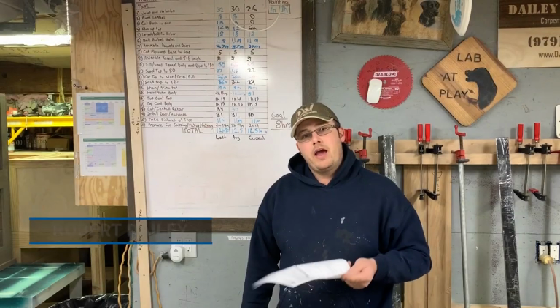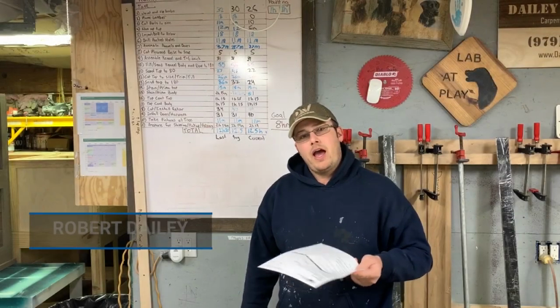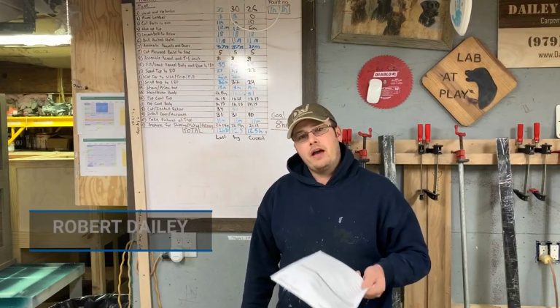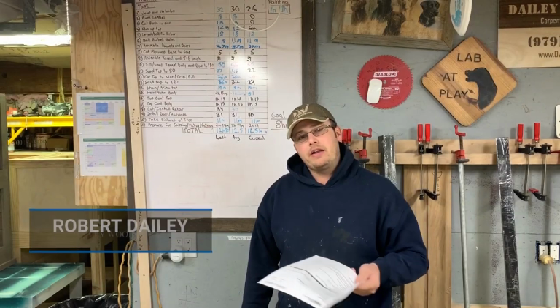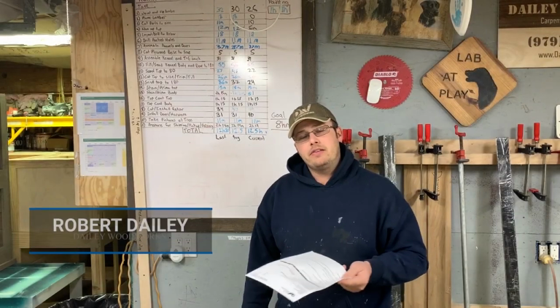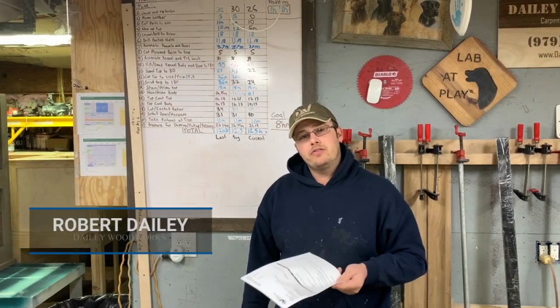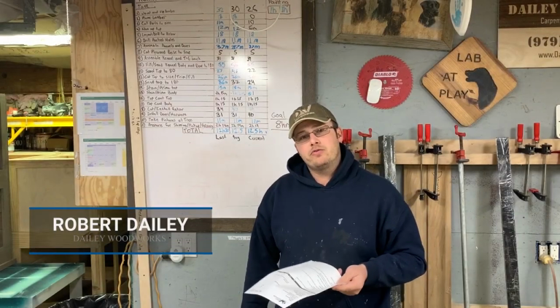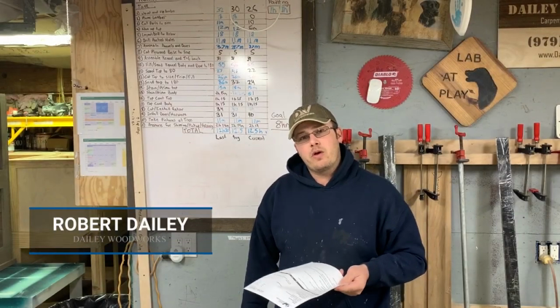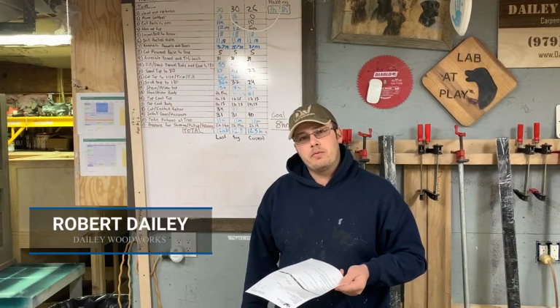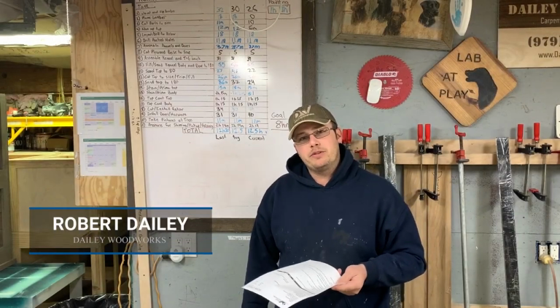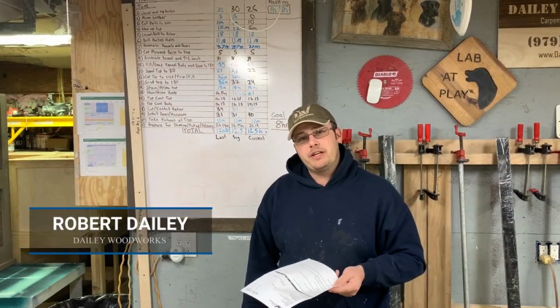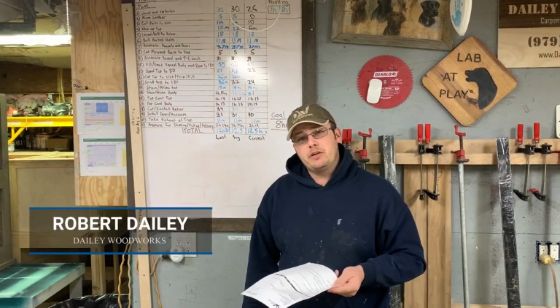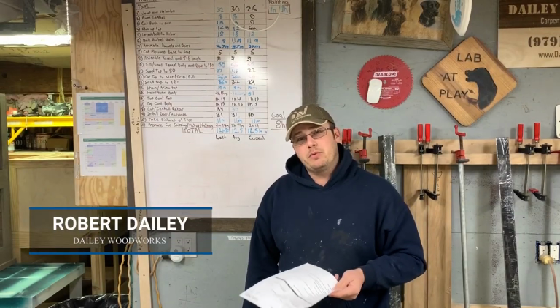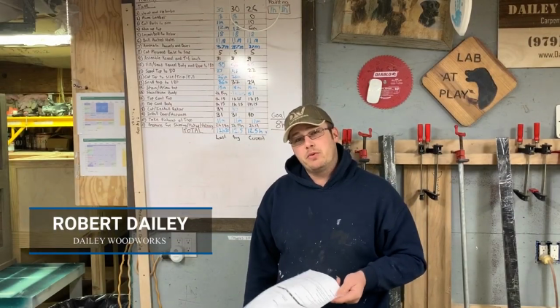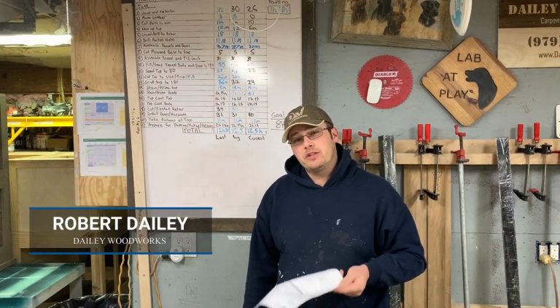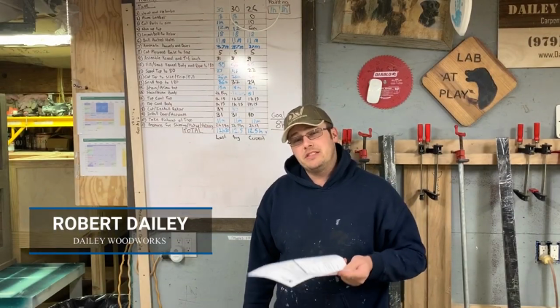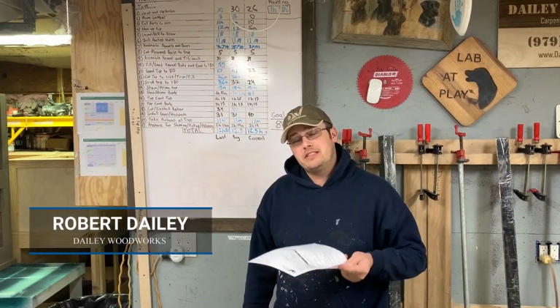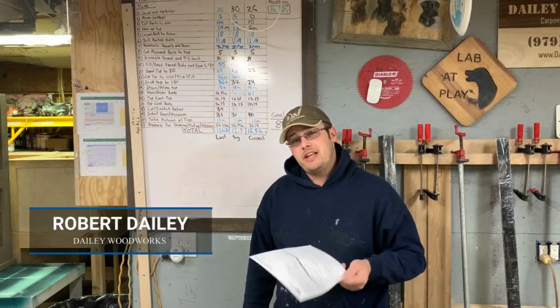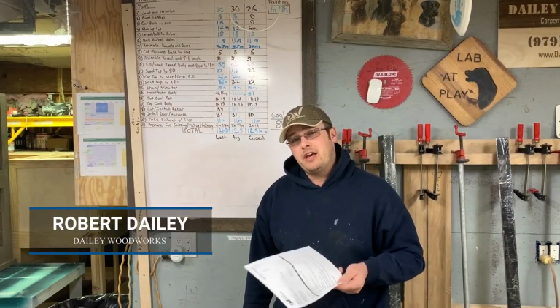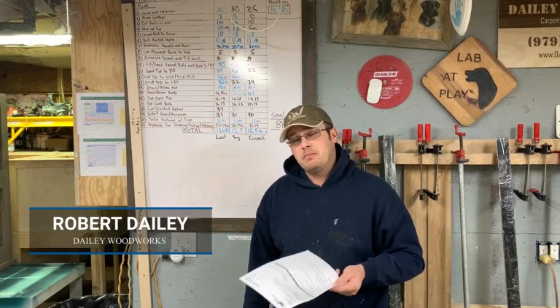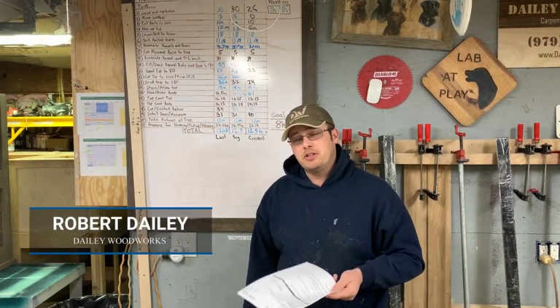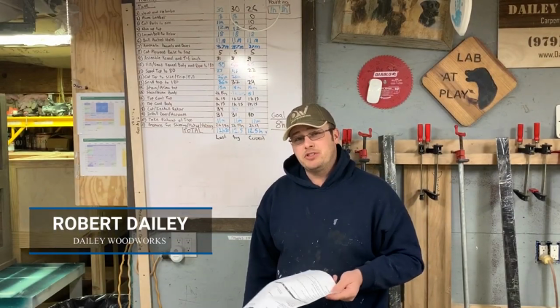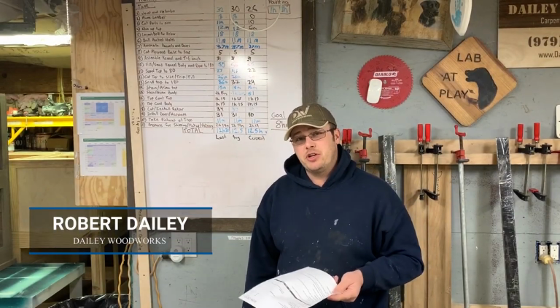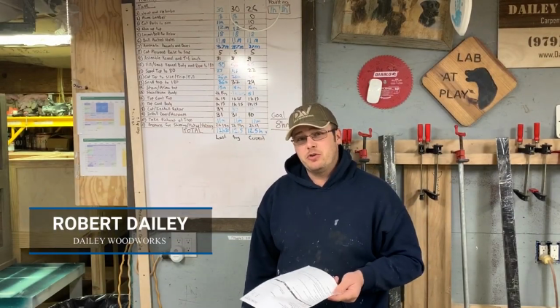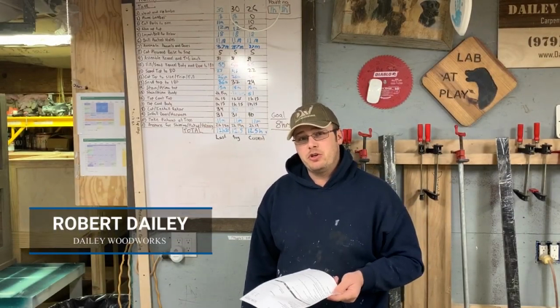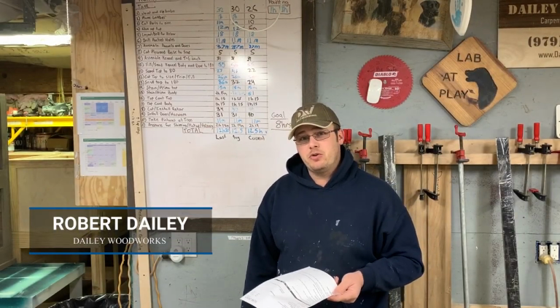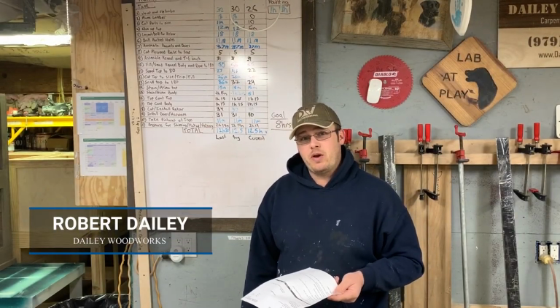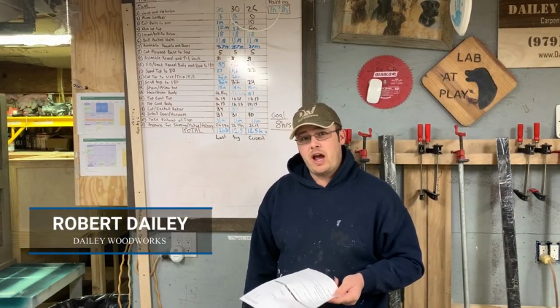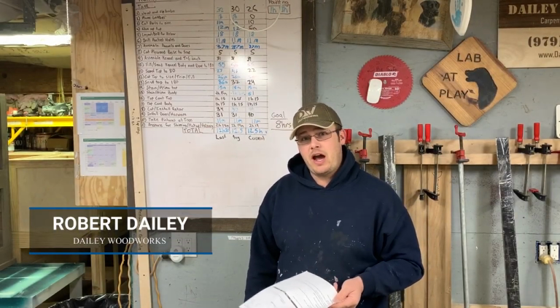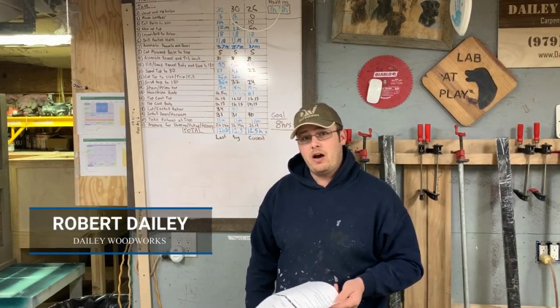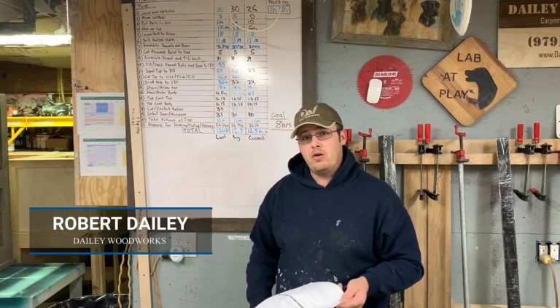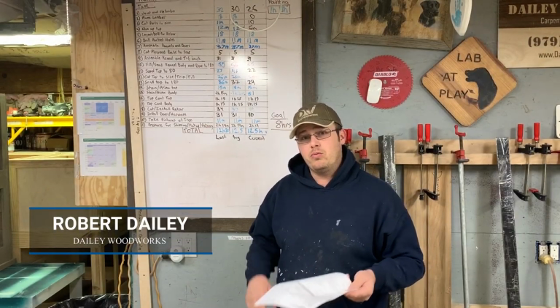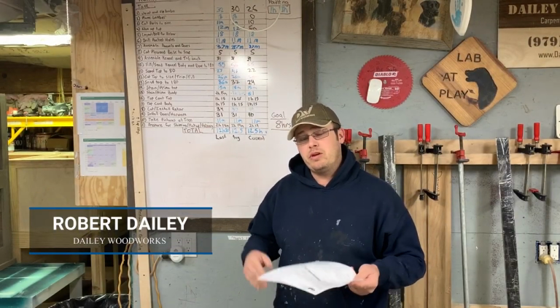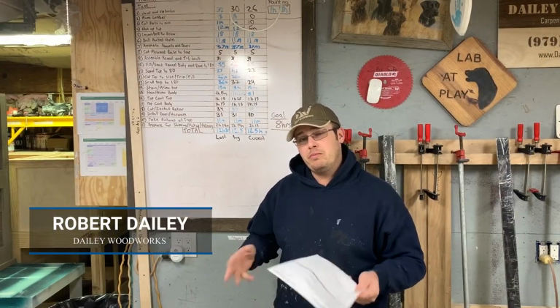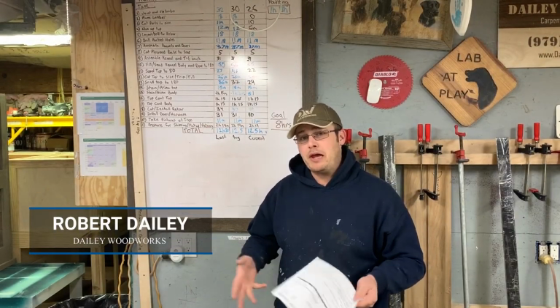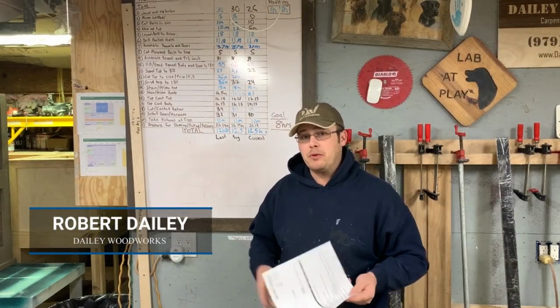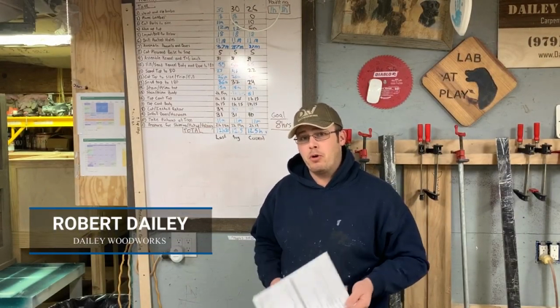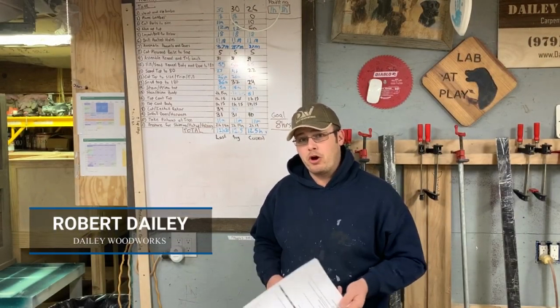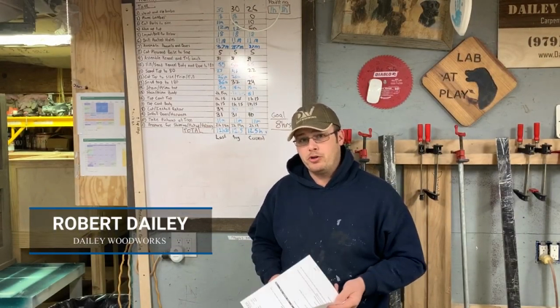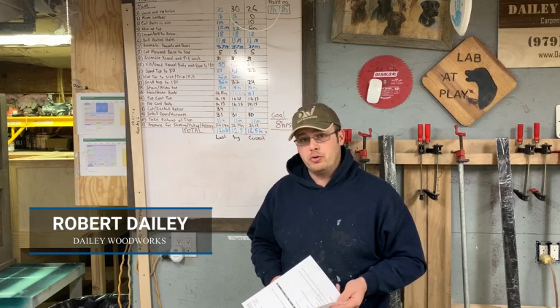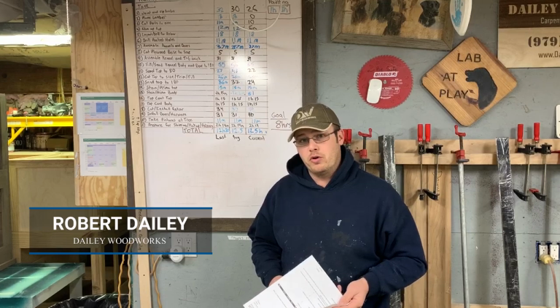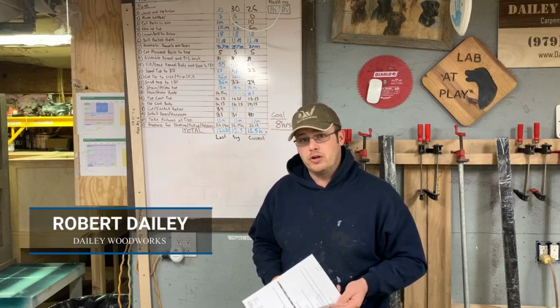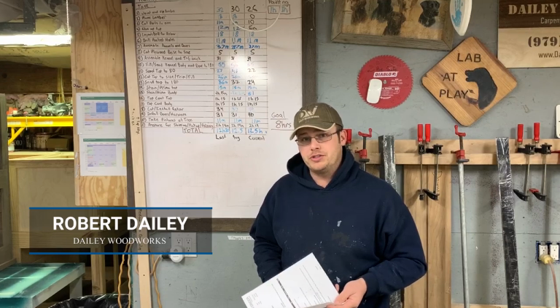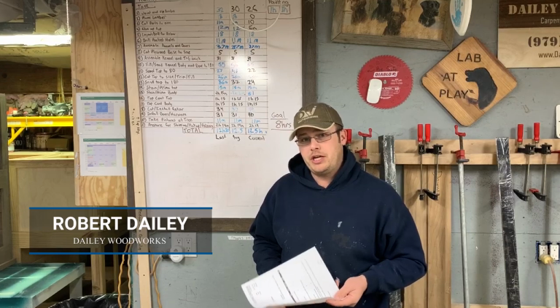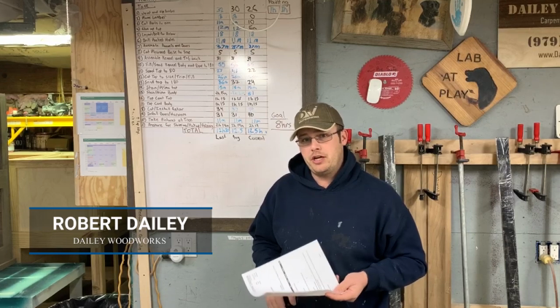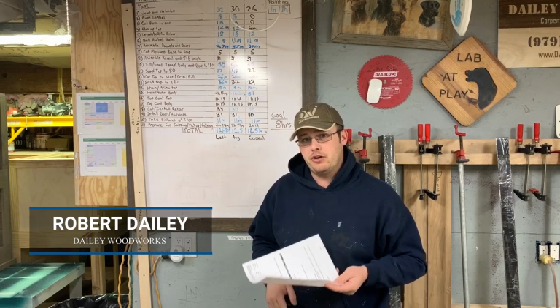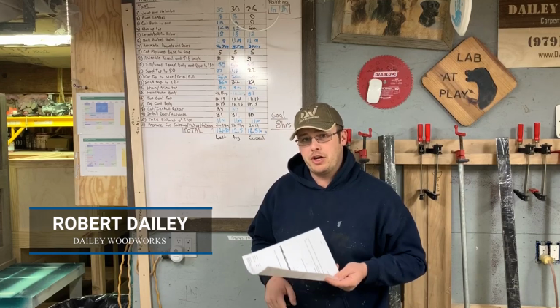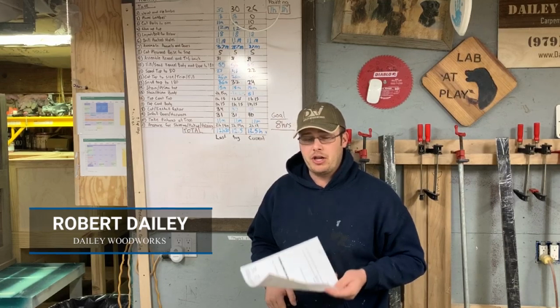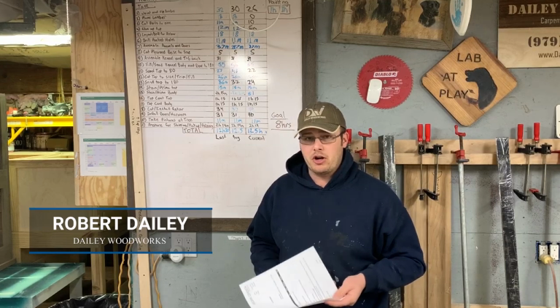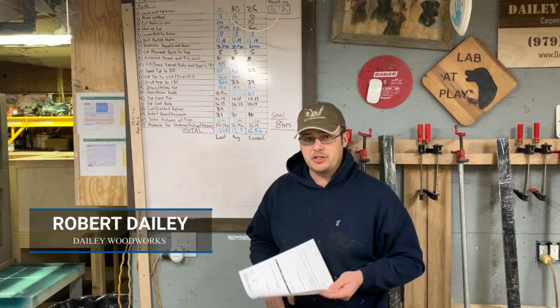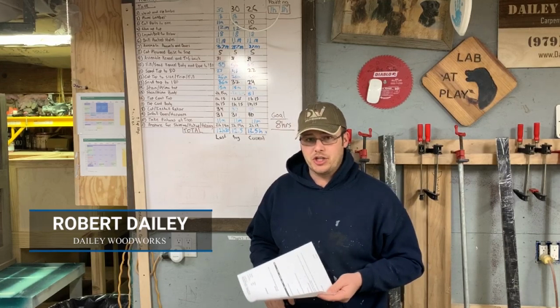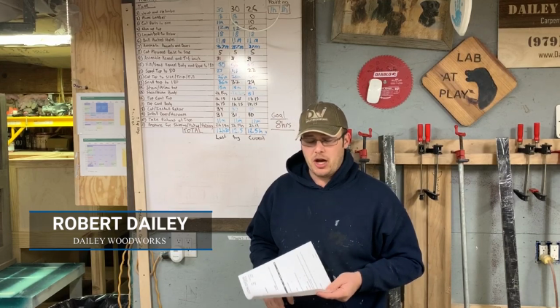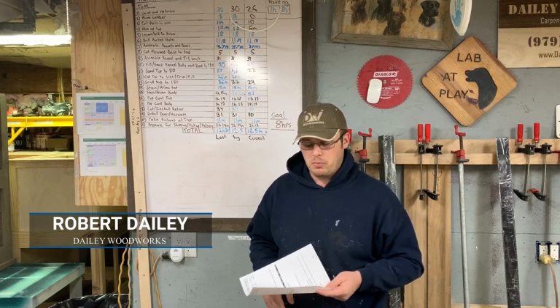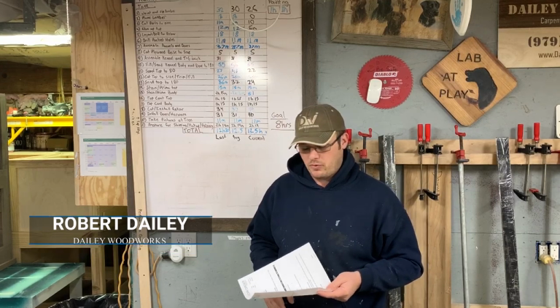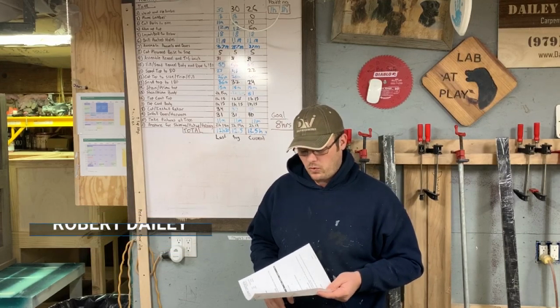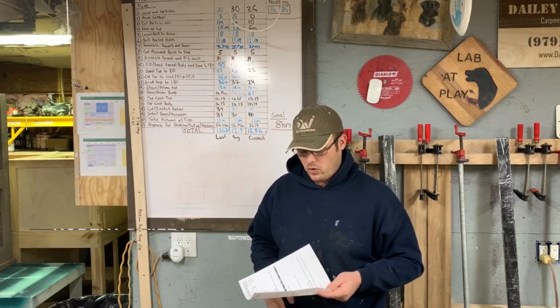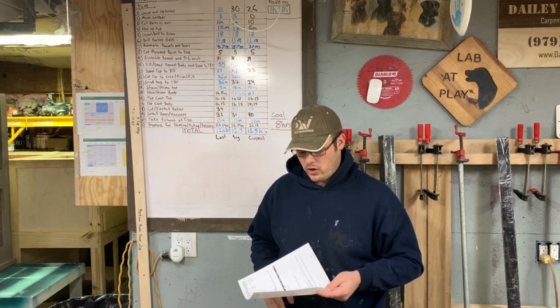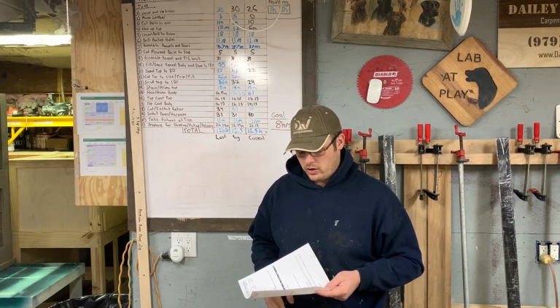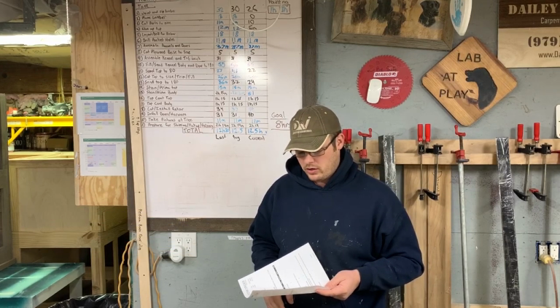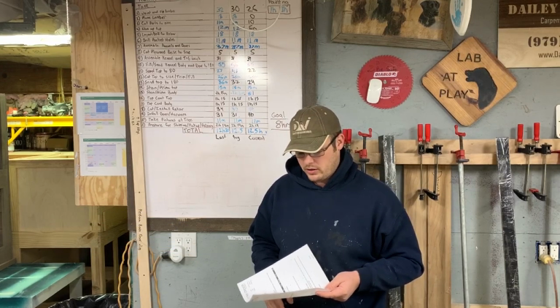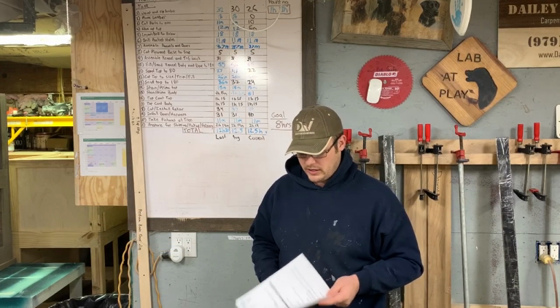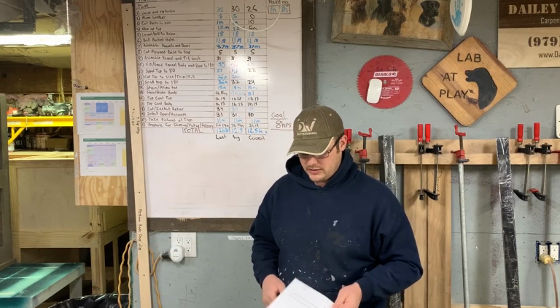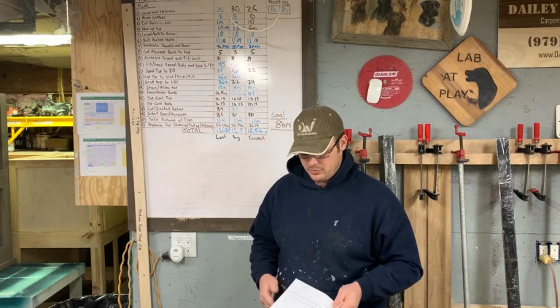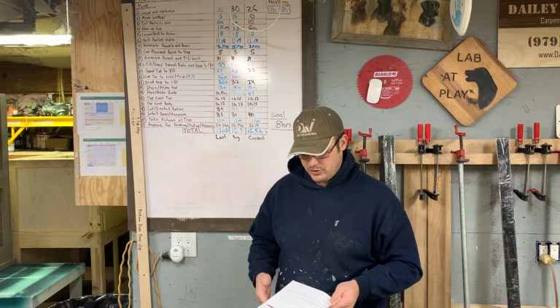Howdy, this is Robert at Daily Woodworks and today I'm going to show you how we make barn doors here in our shop for customers.